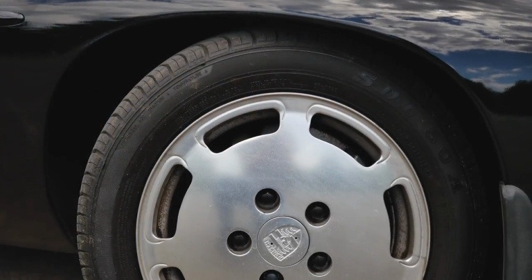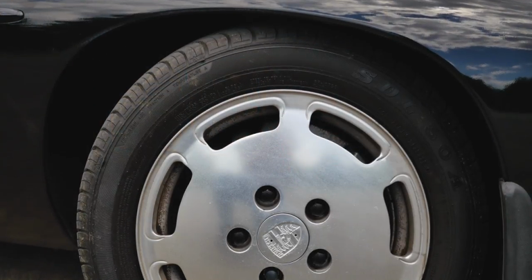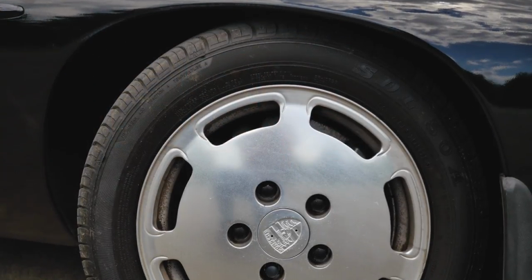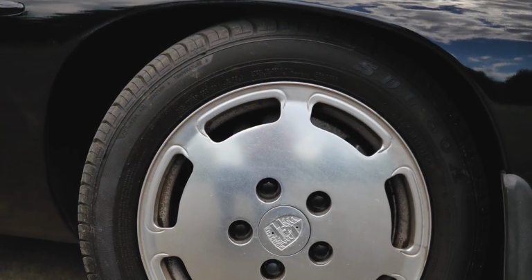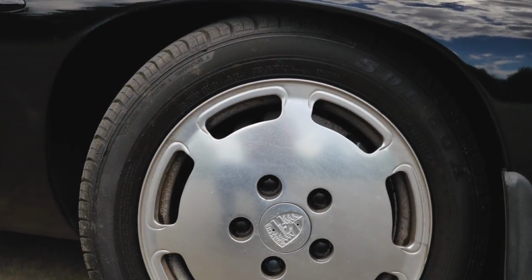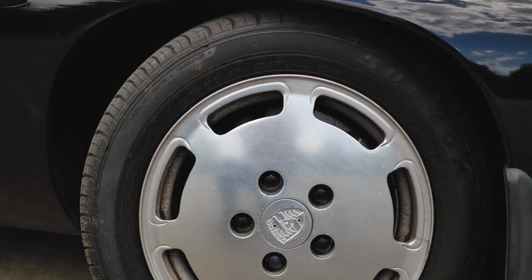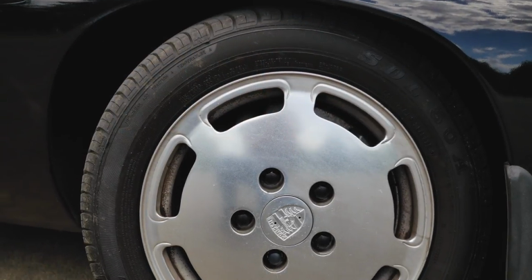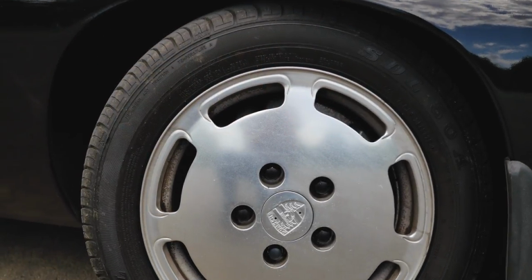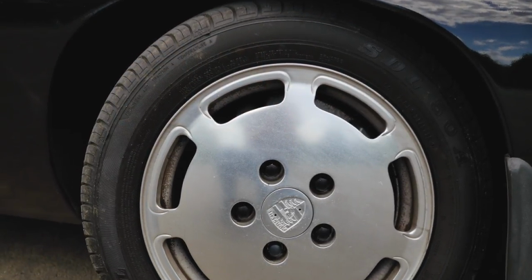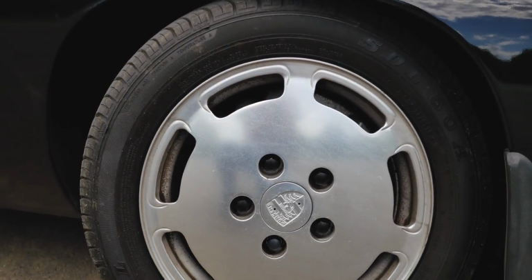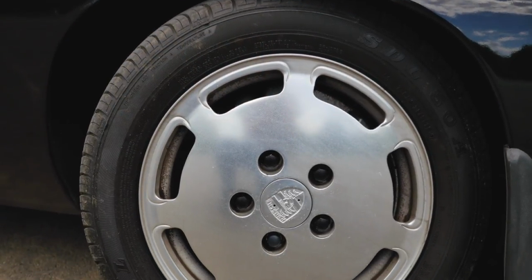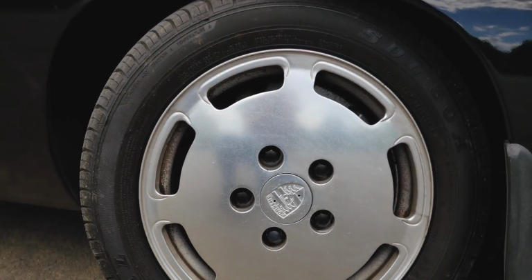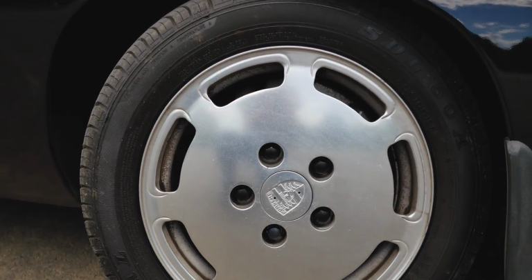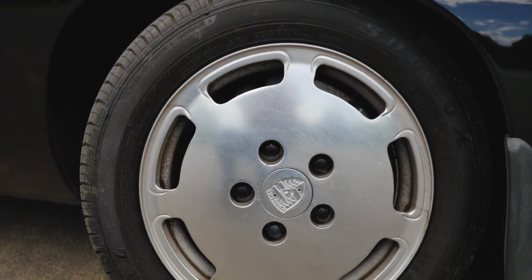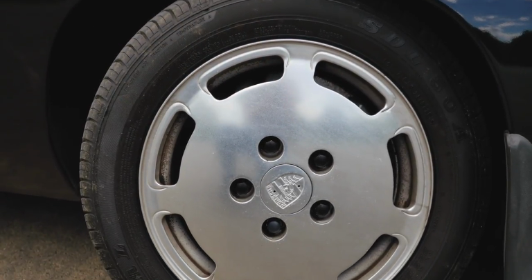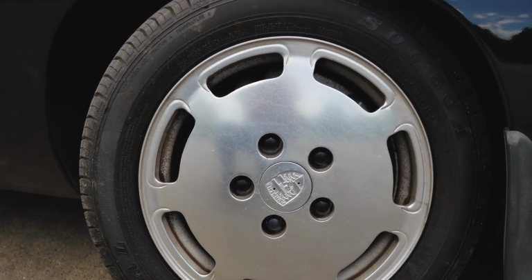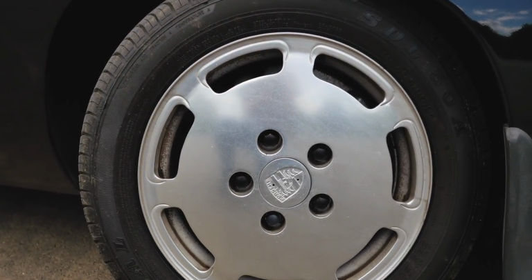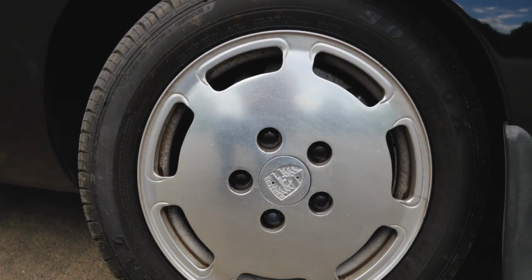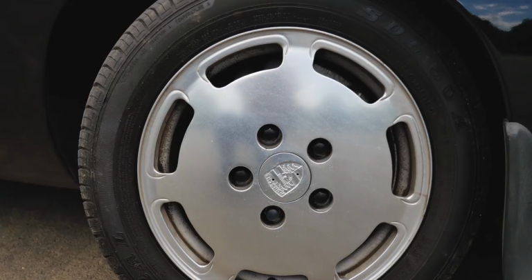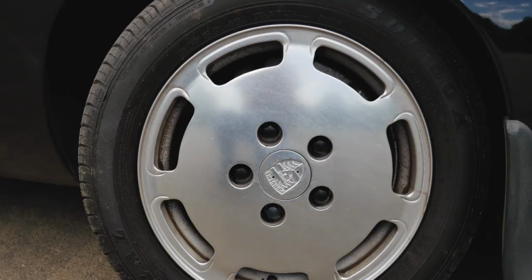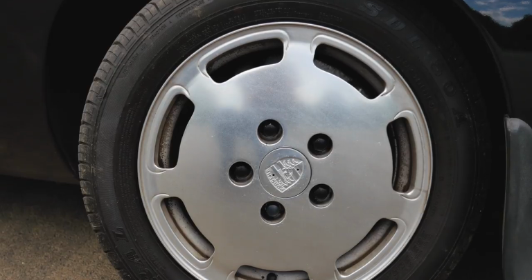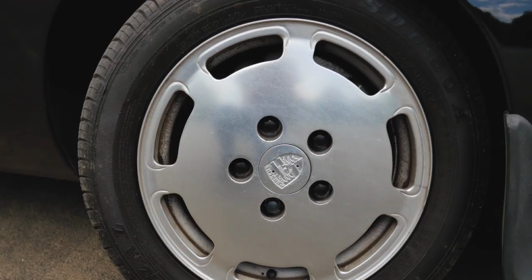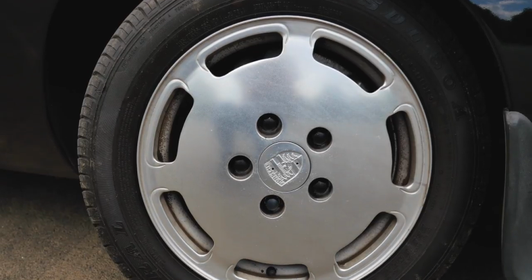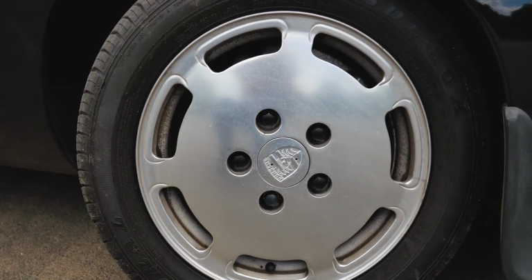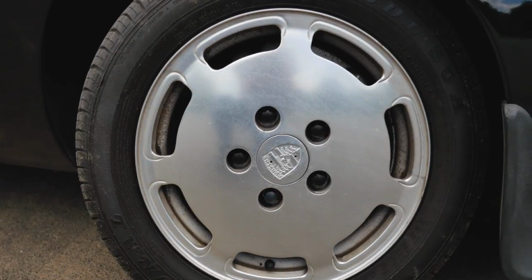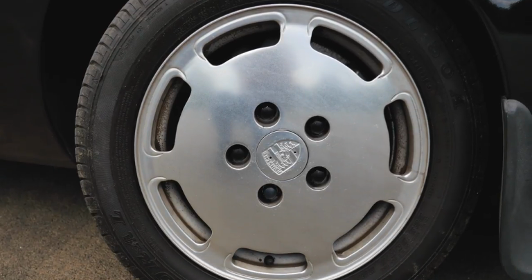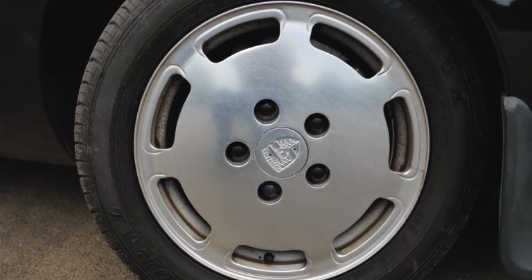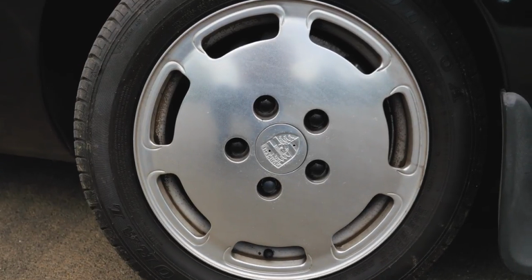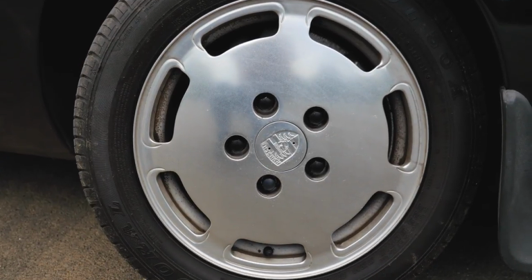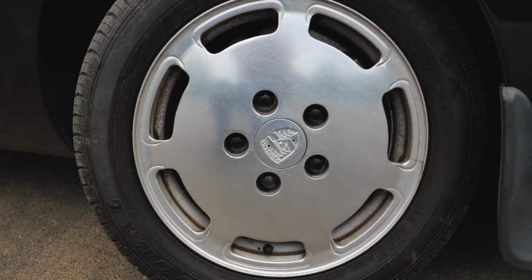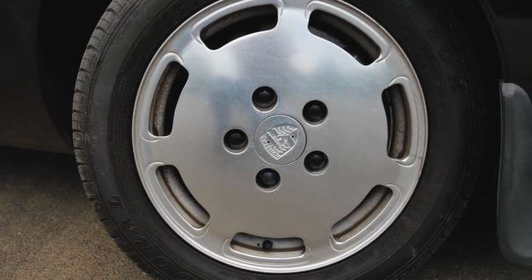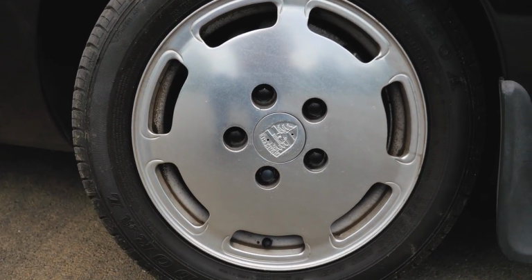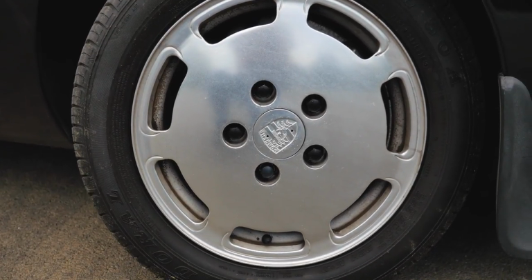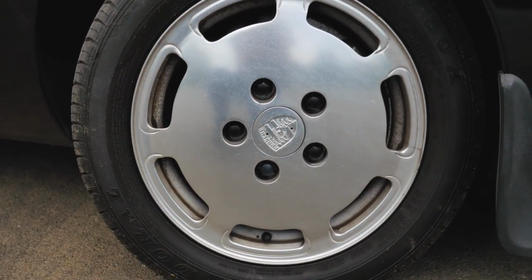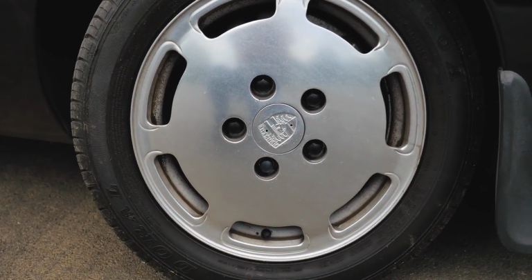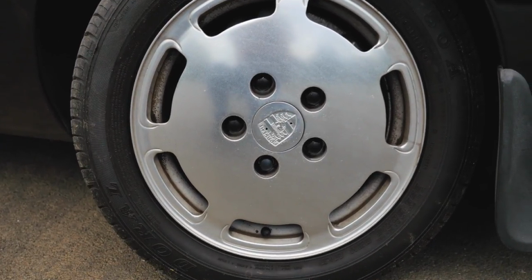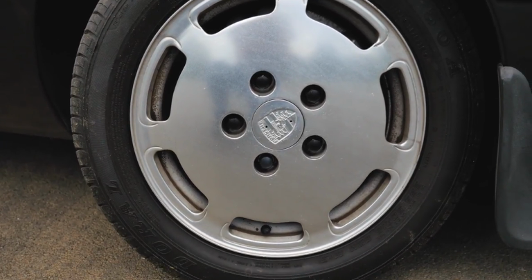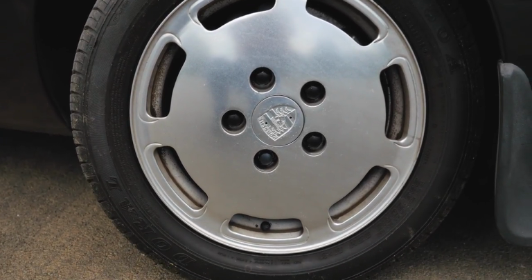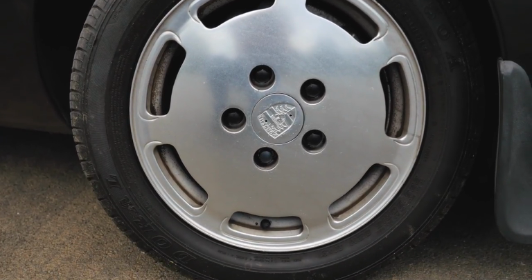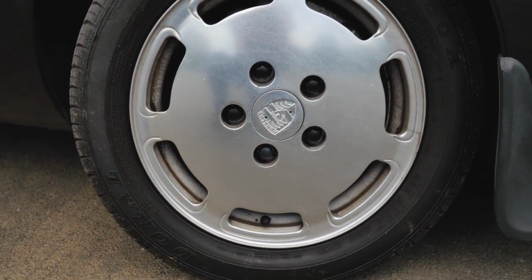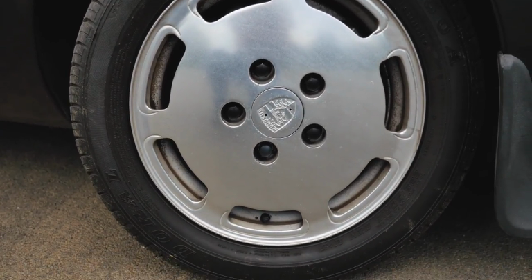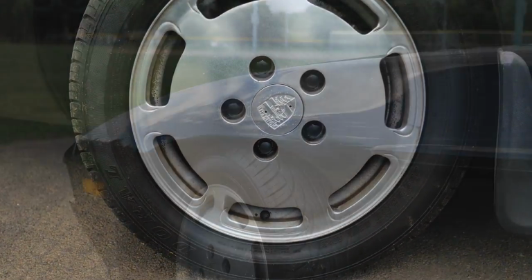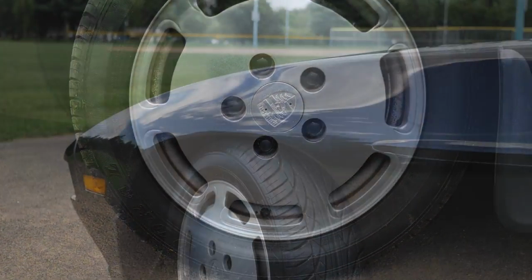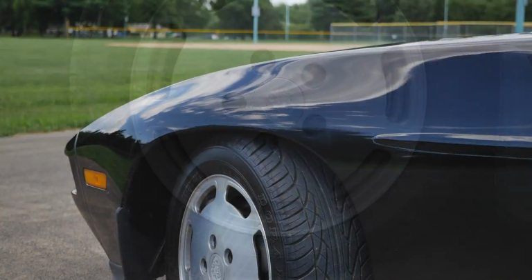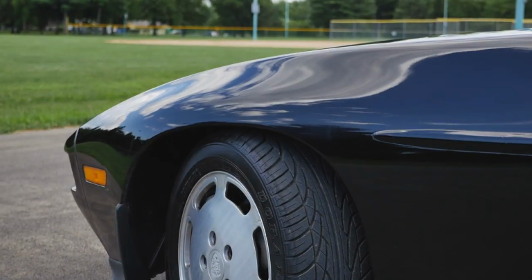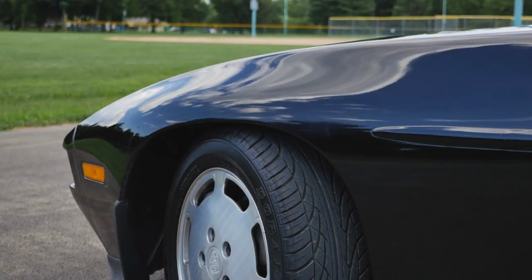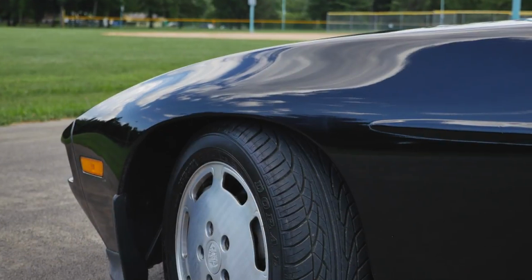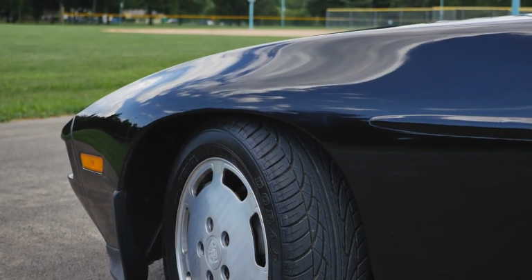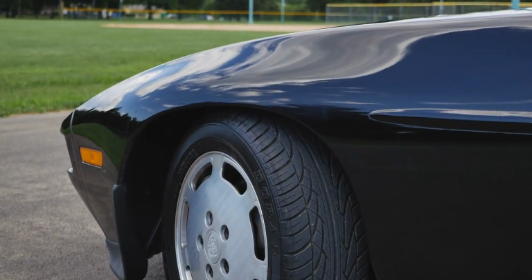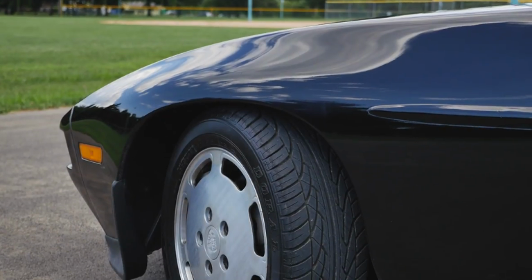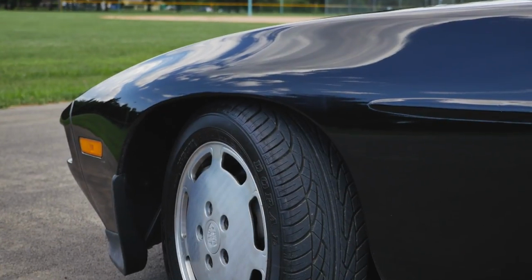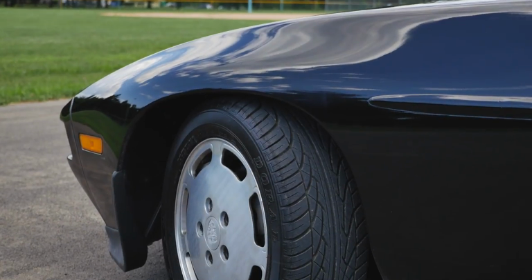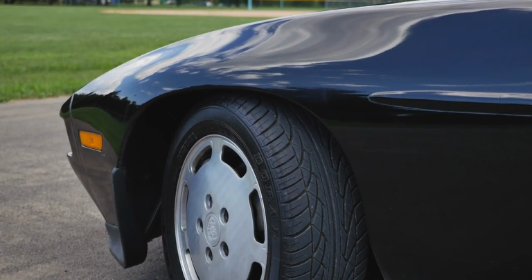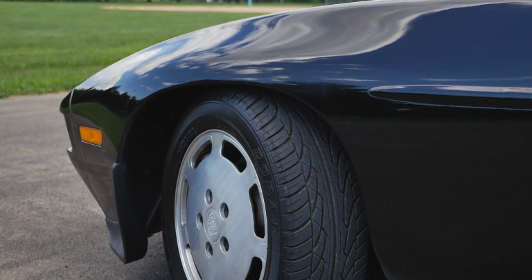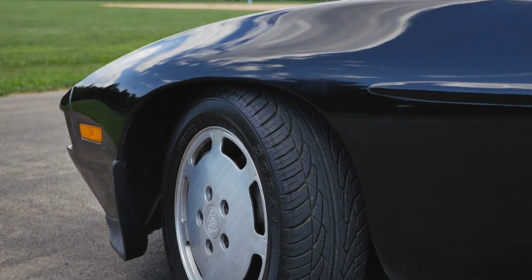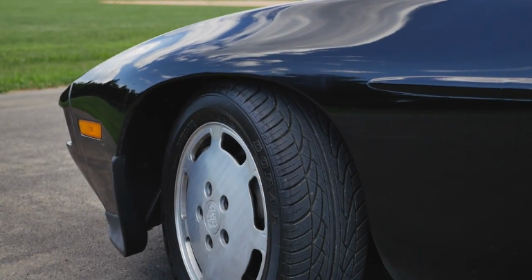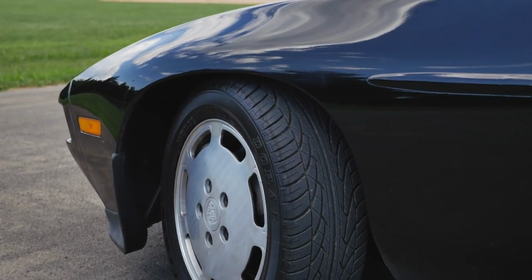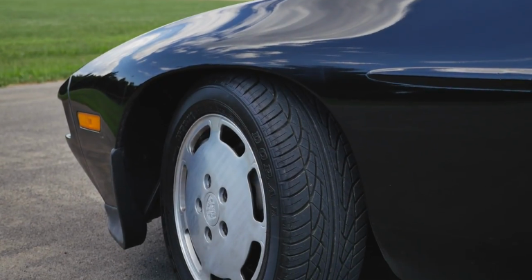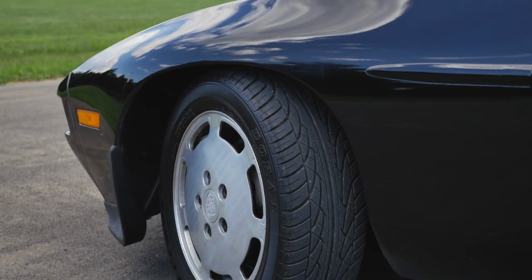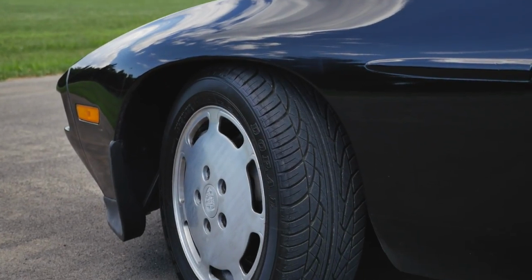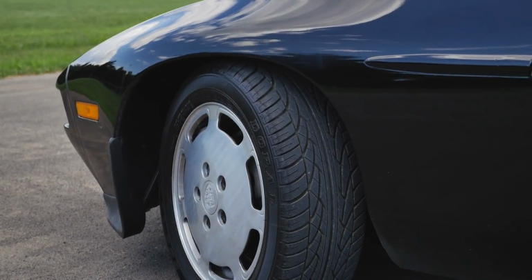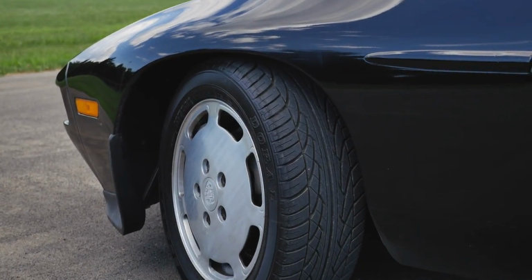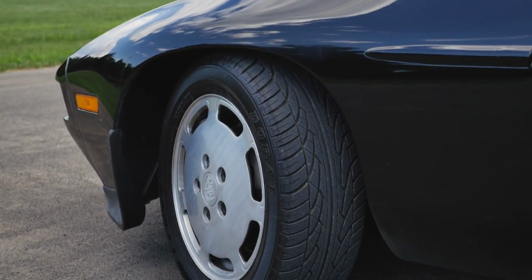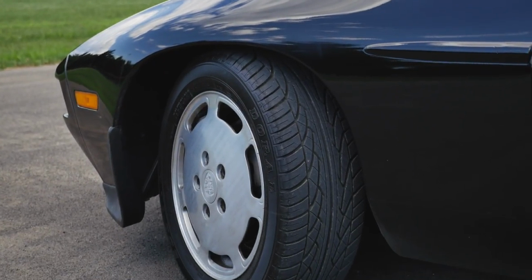This 928 features 16-inch alloy wheels on 225/50R16 tires, with four-wheel disc brakes back behind.